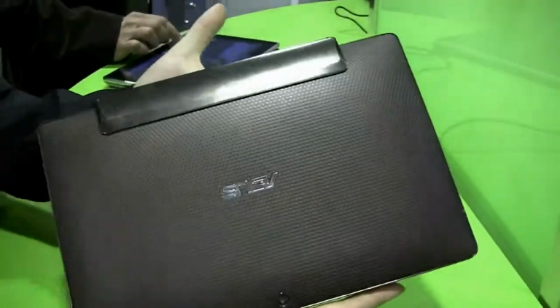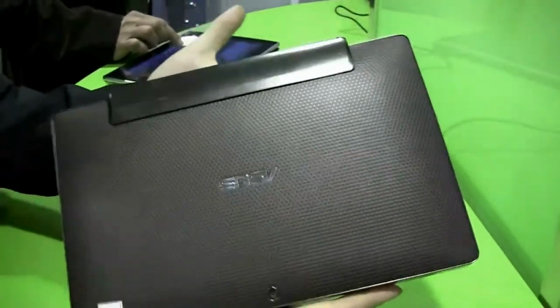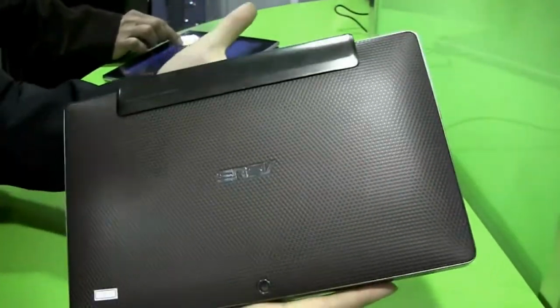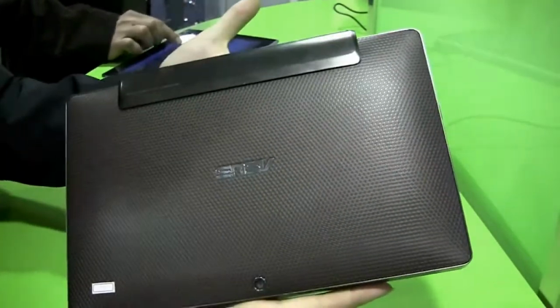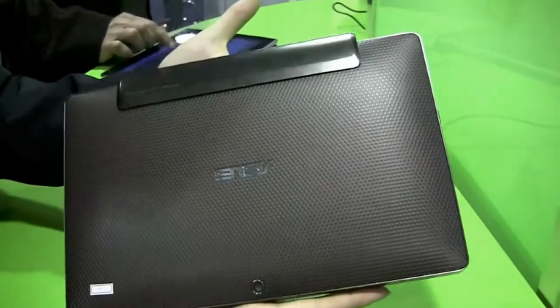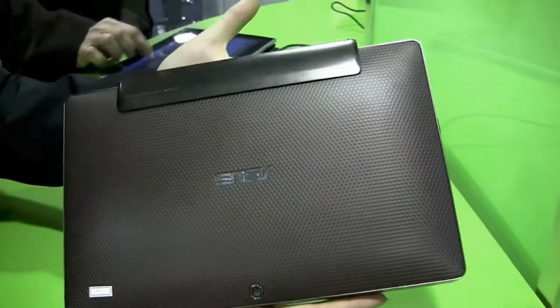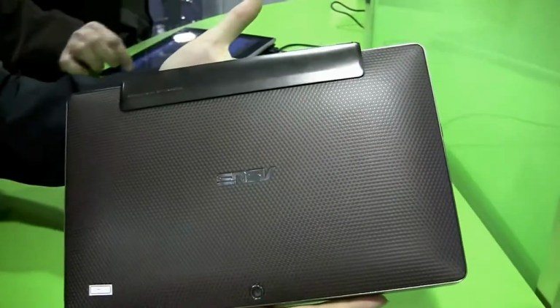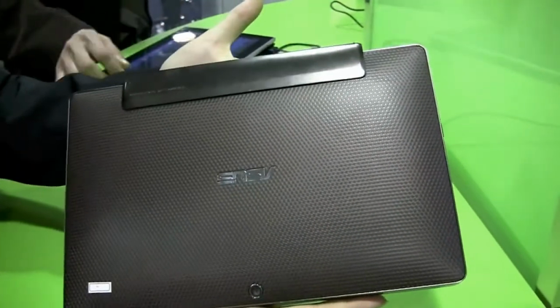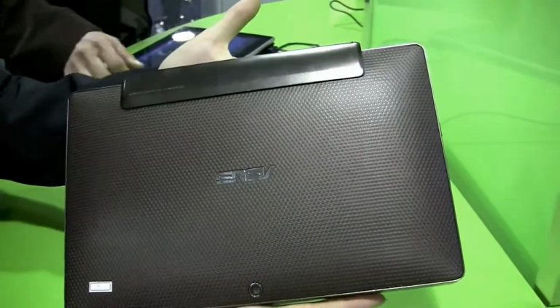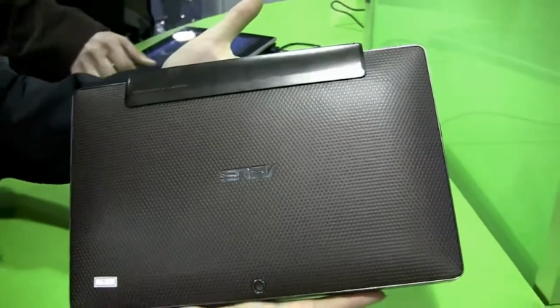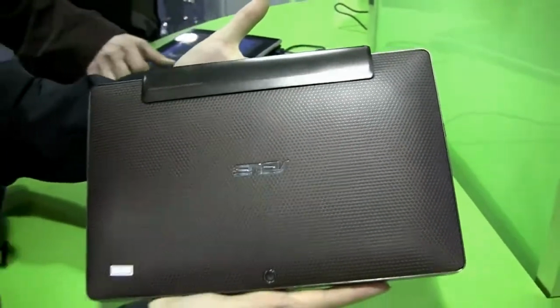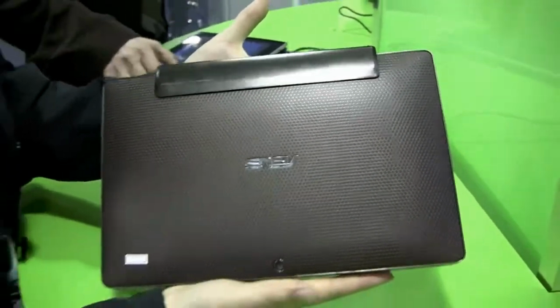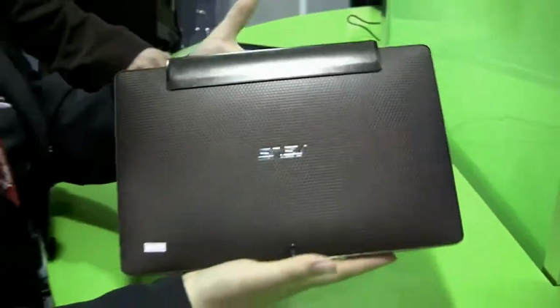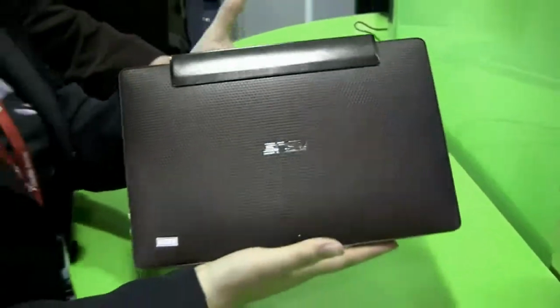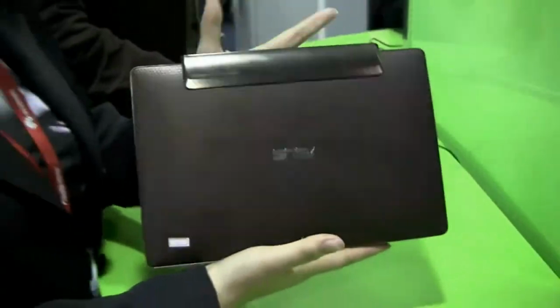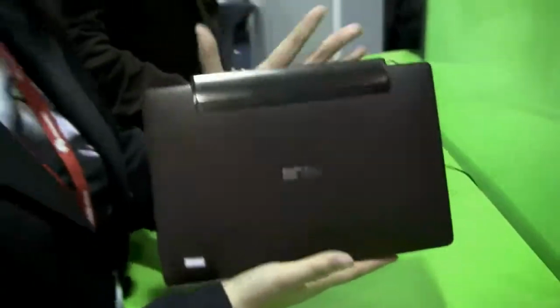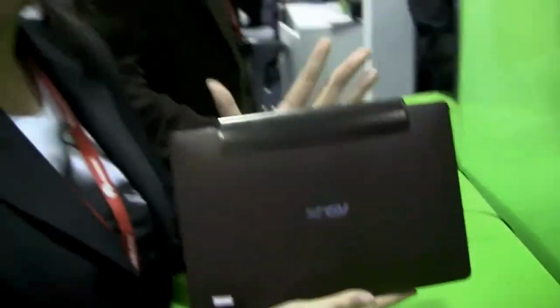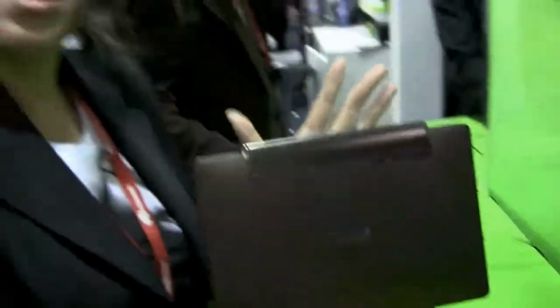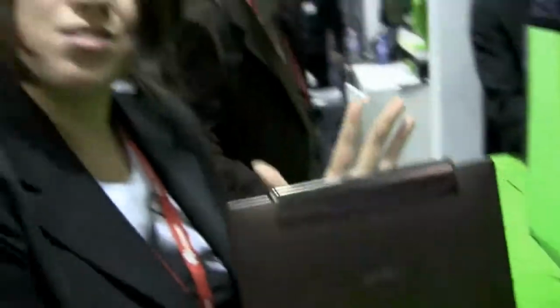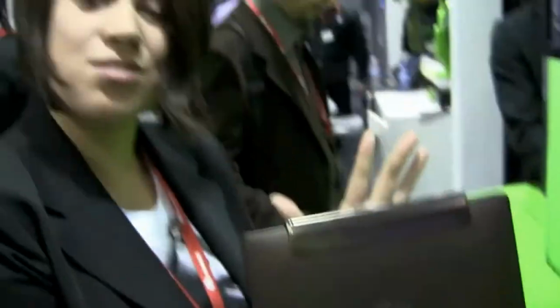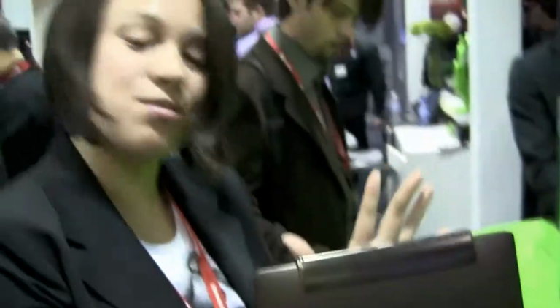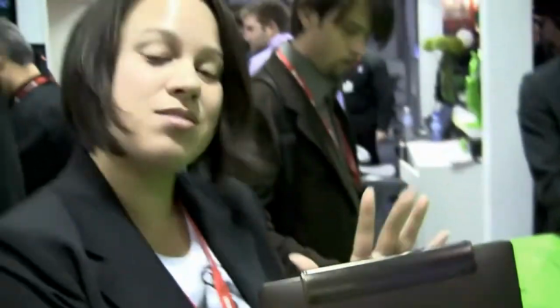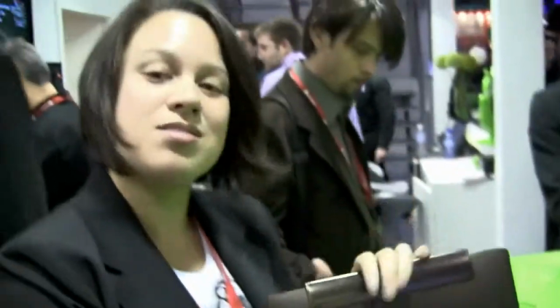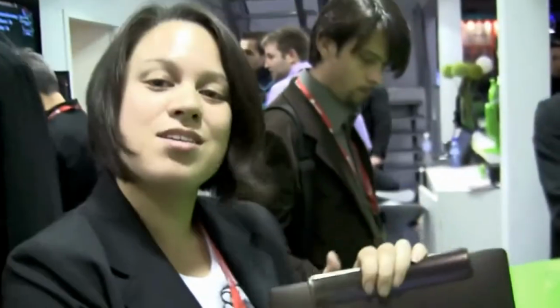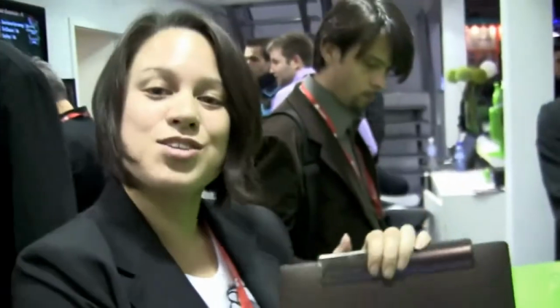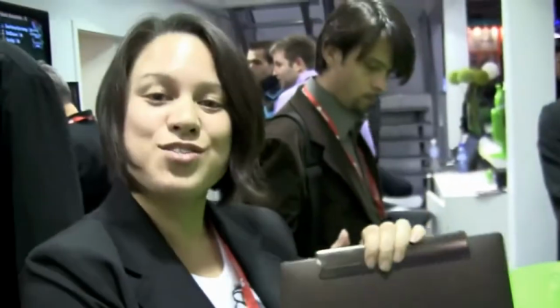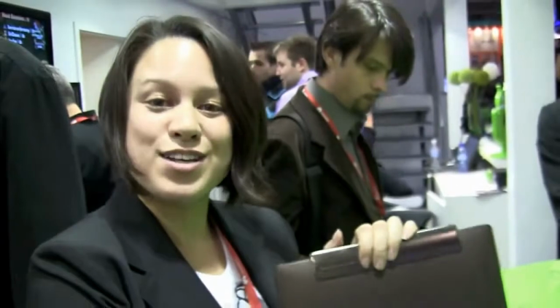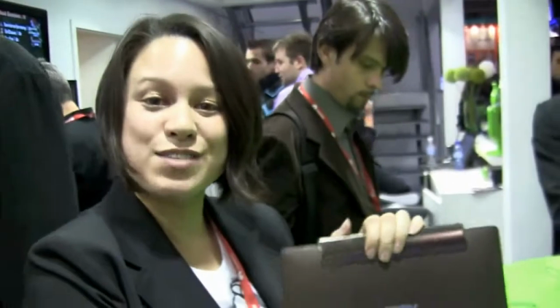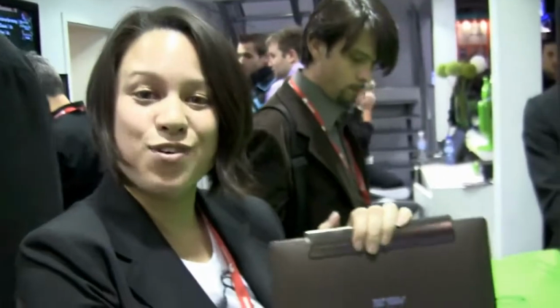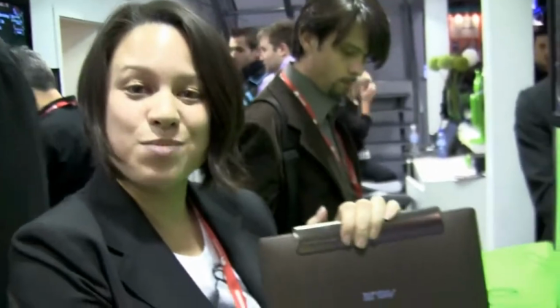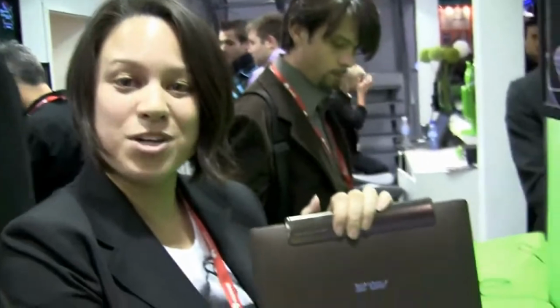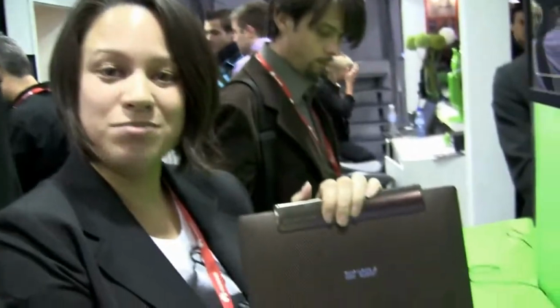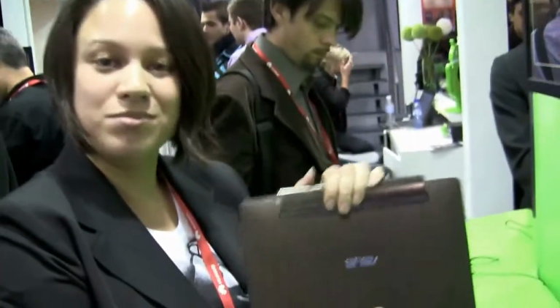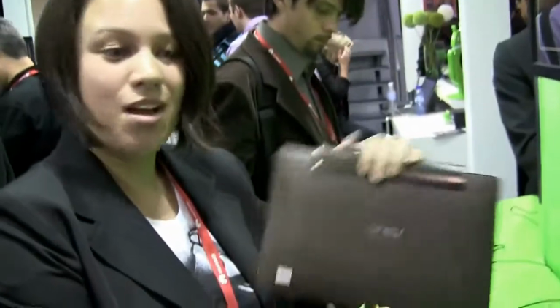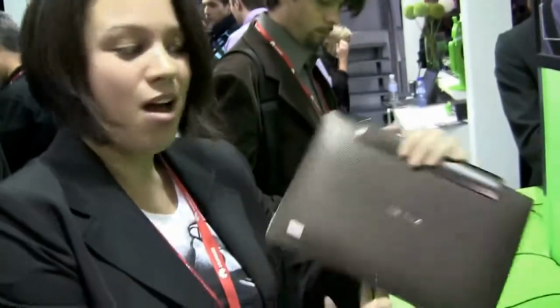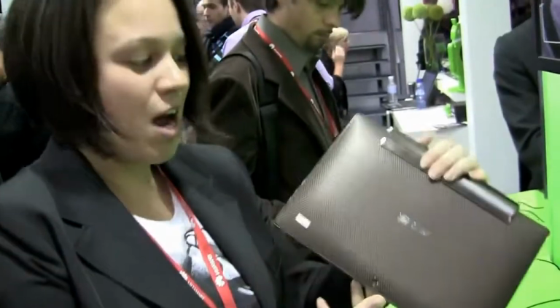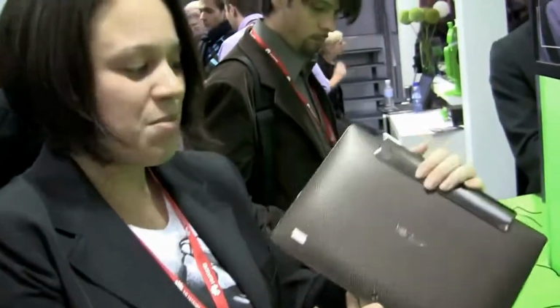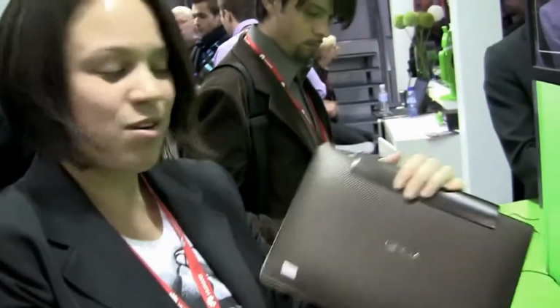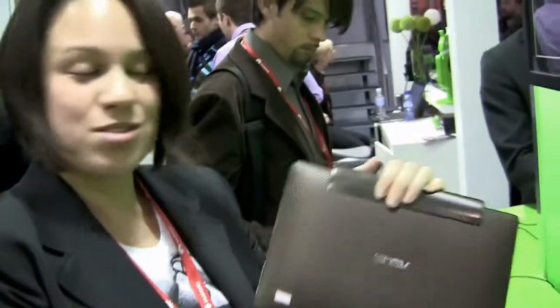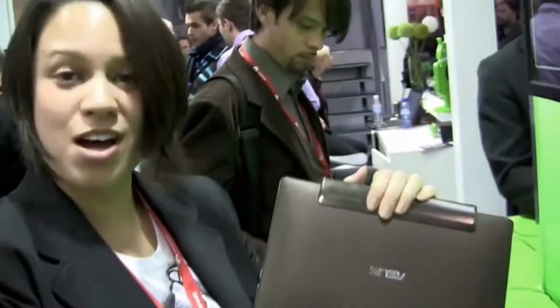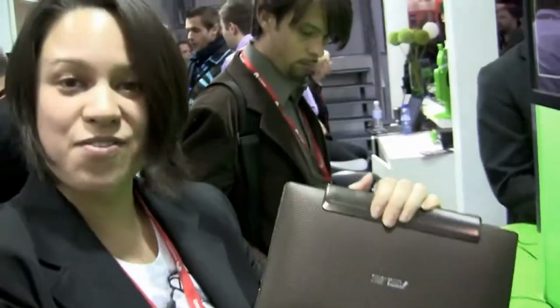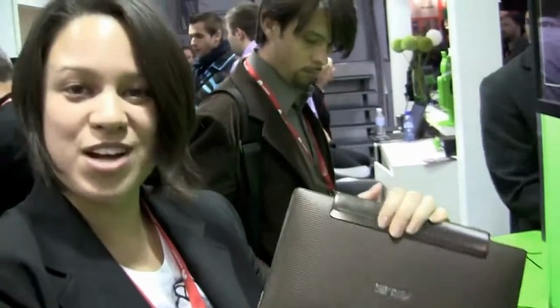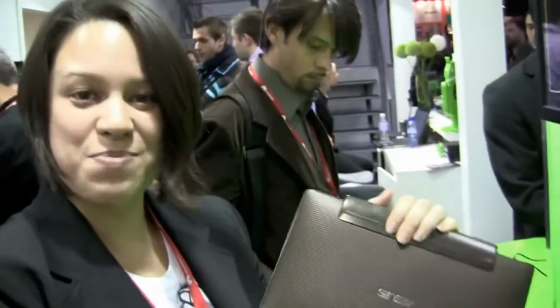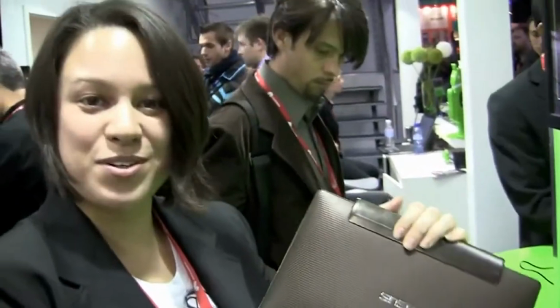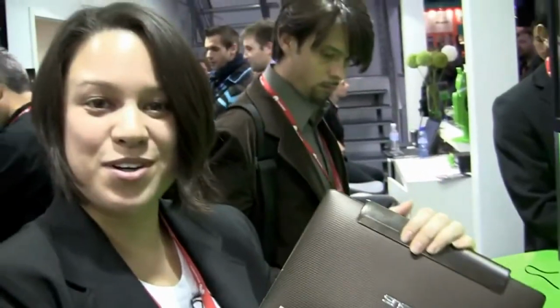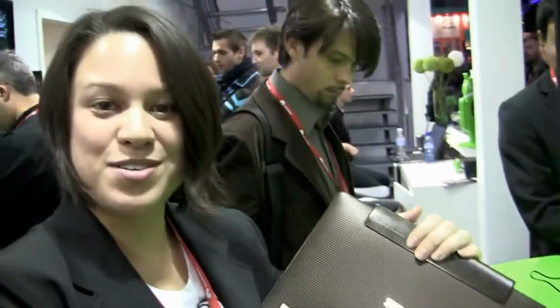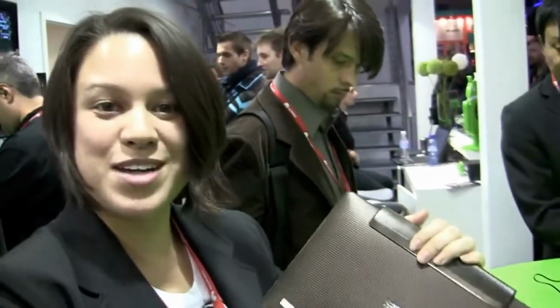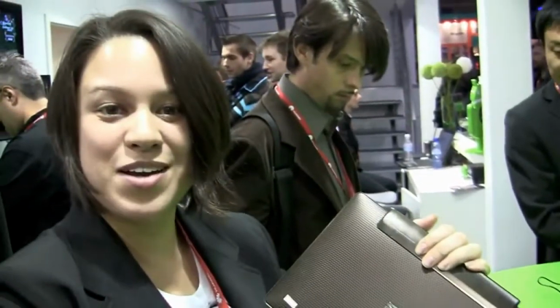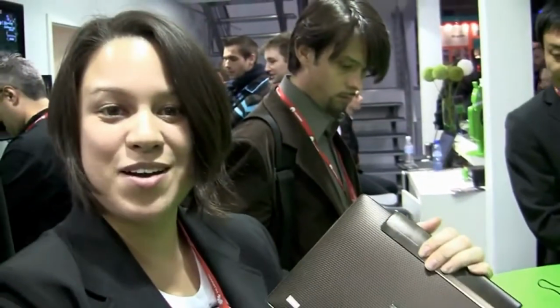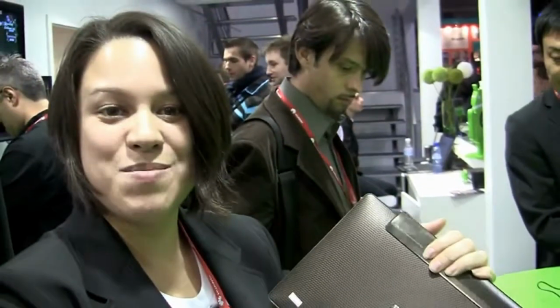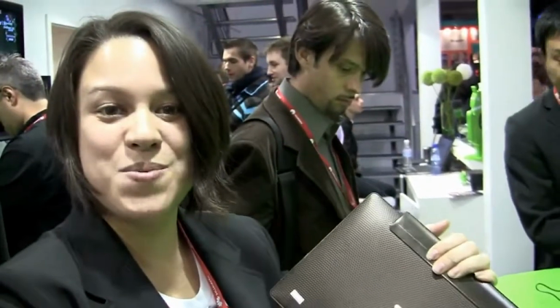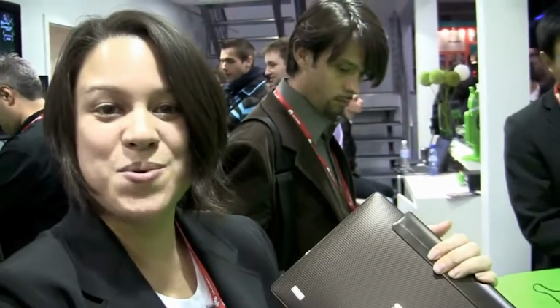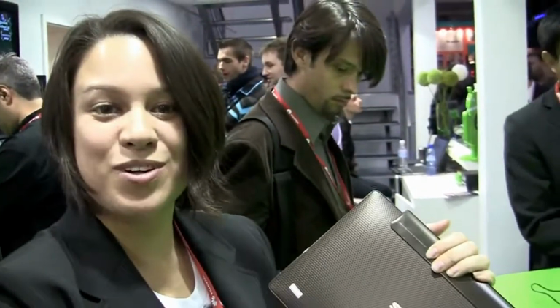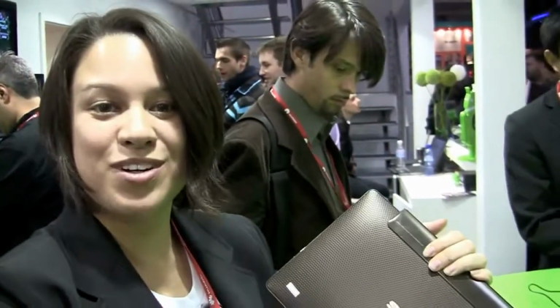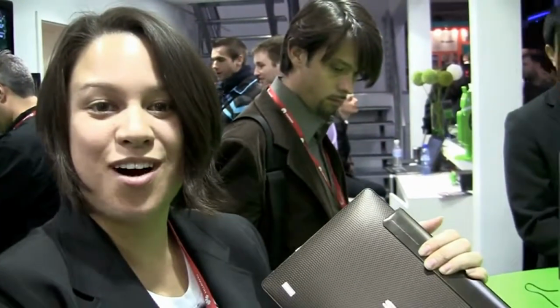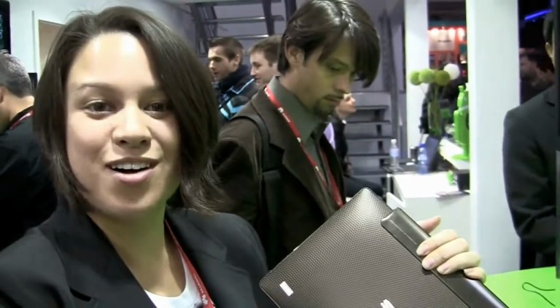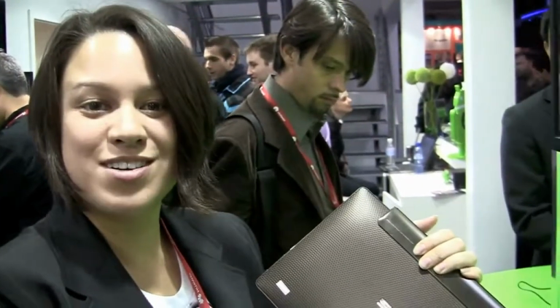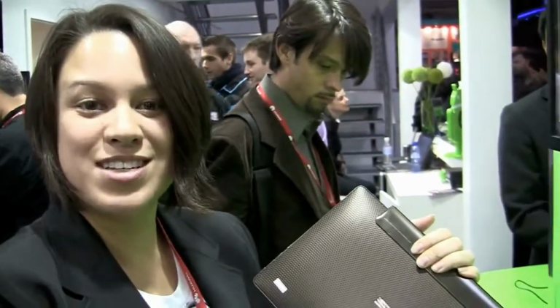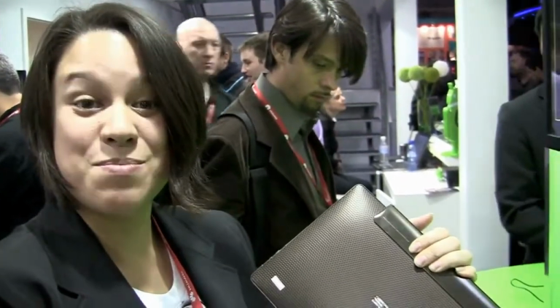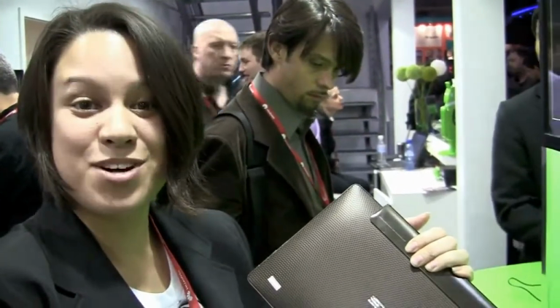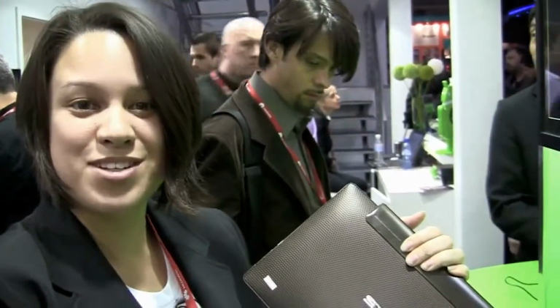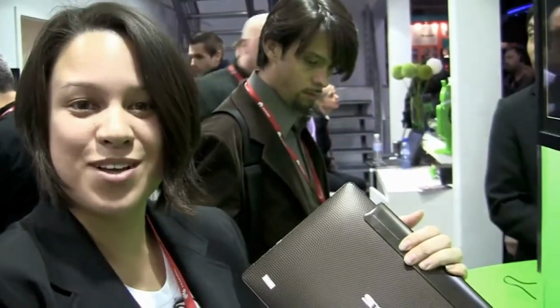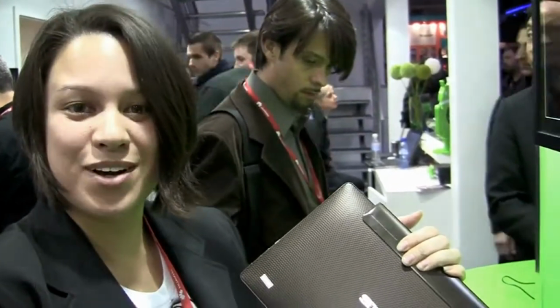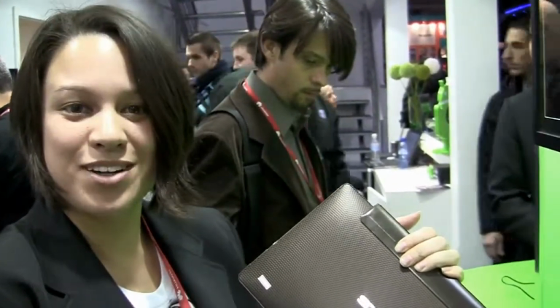So this is a quick hands-on with the Asus Transformer. I'm Nicole Scott for Netbook News, down here at Mobile World Congress in Barcelona.